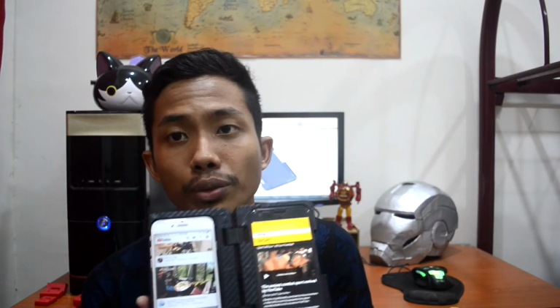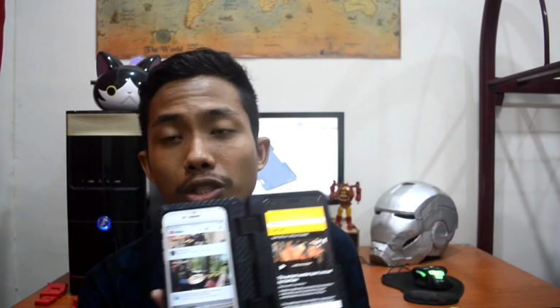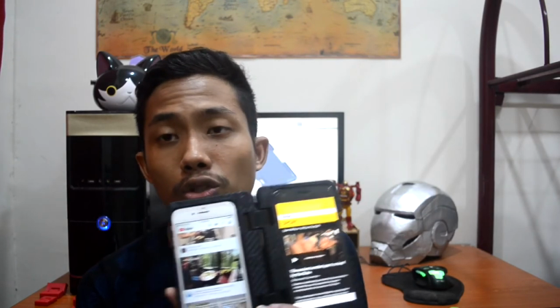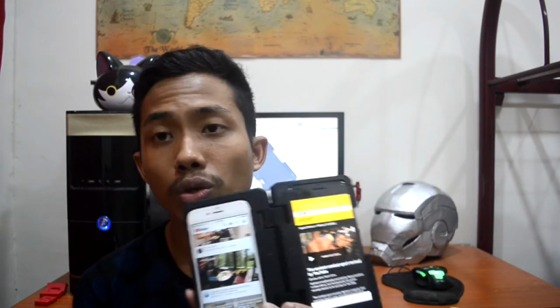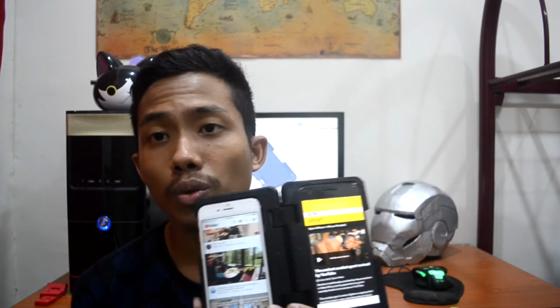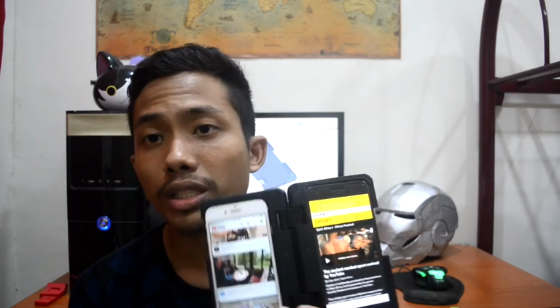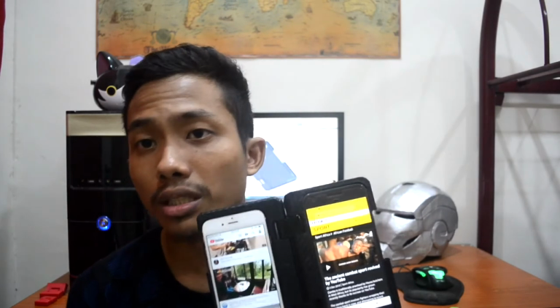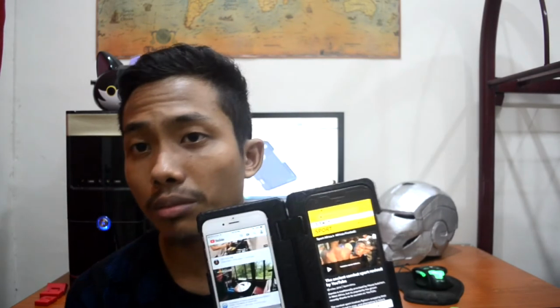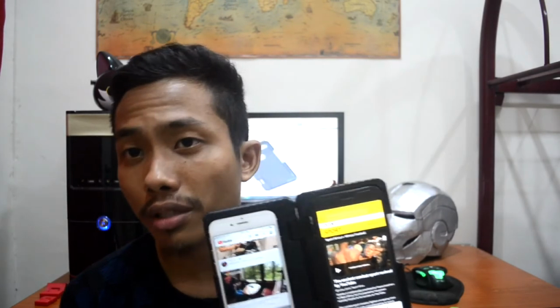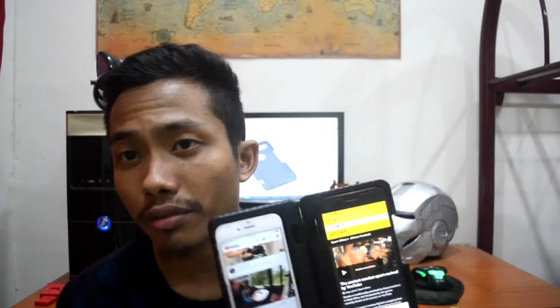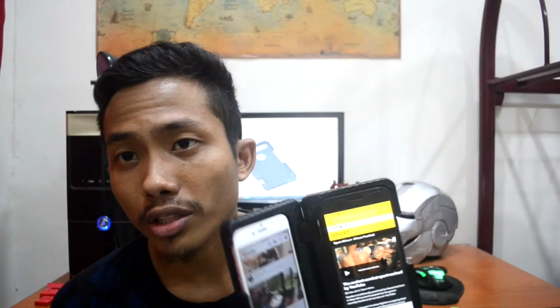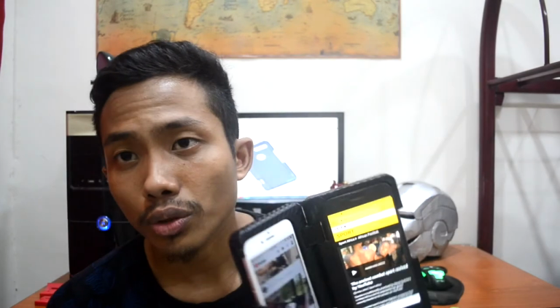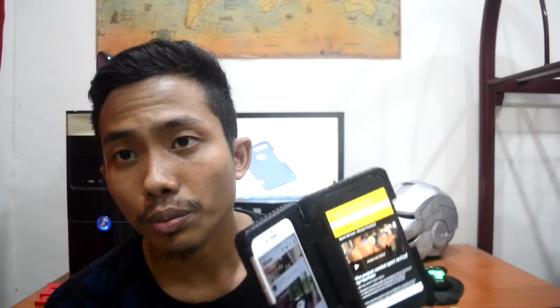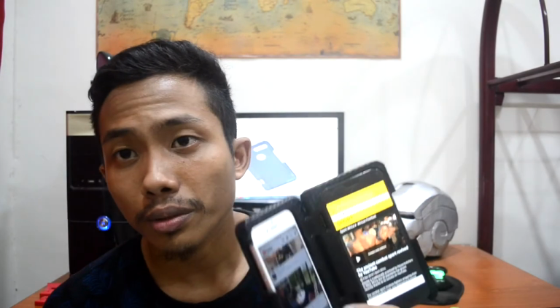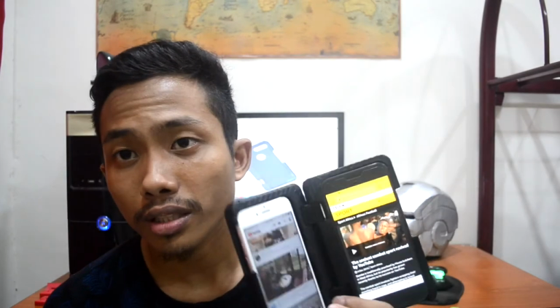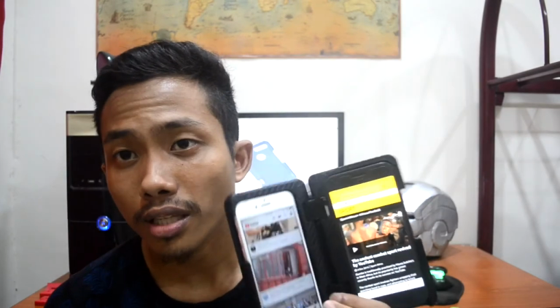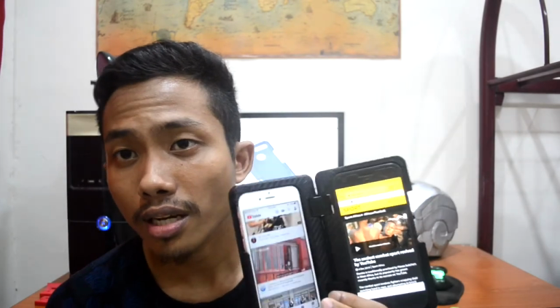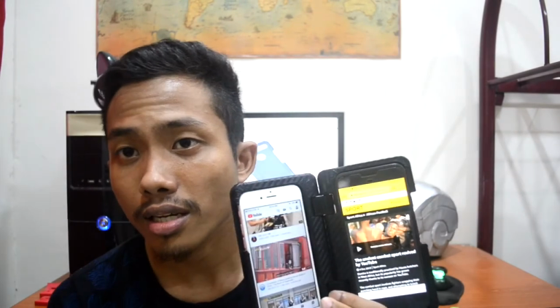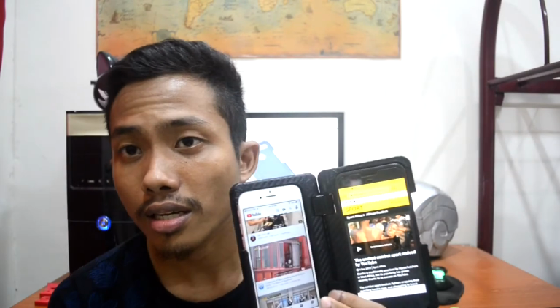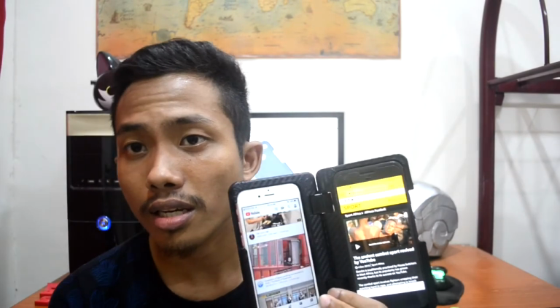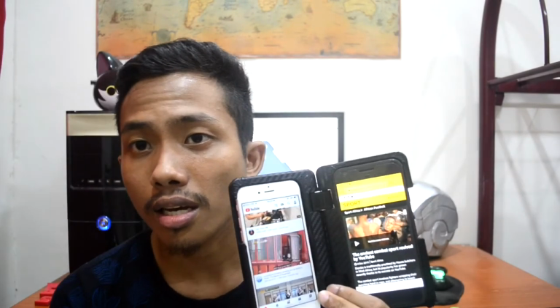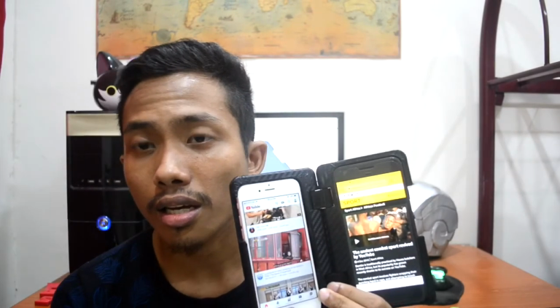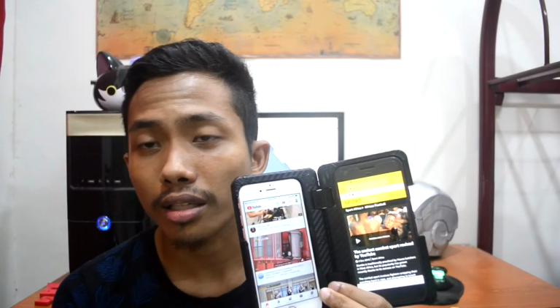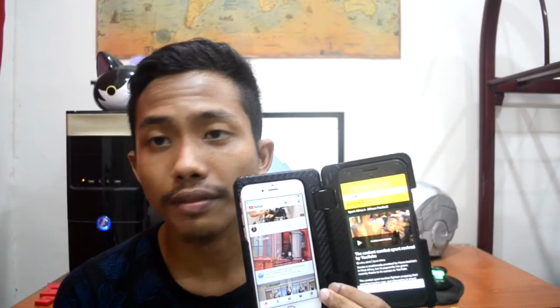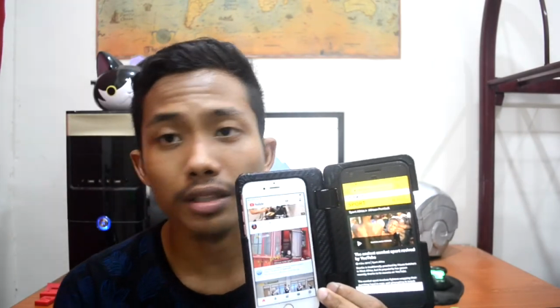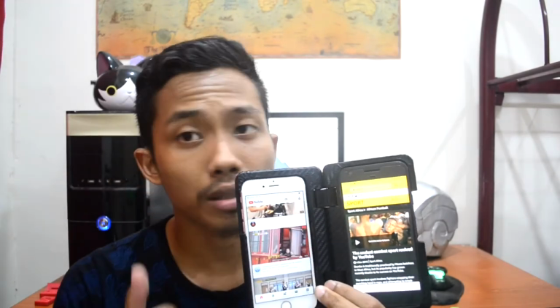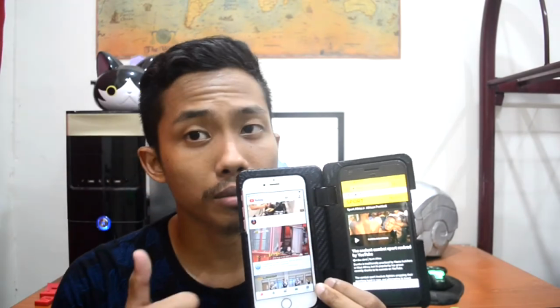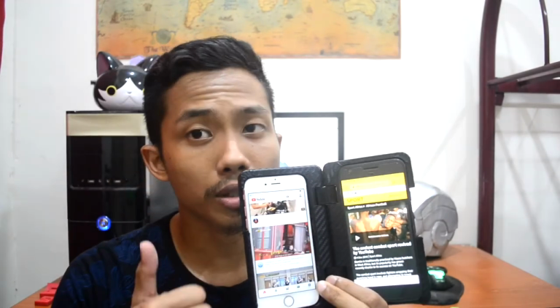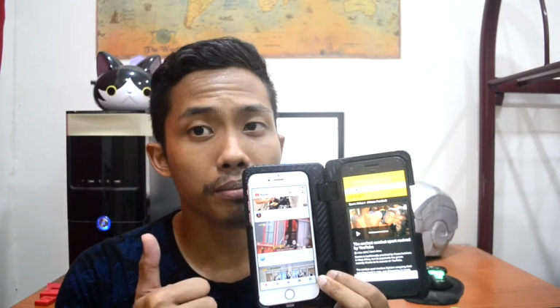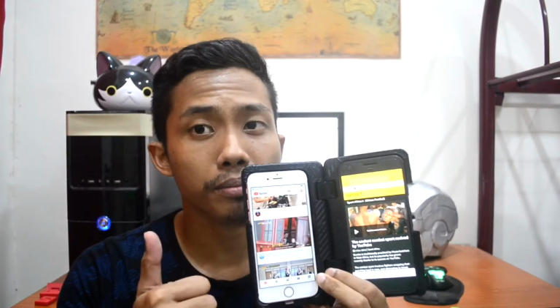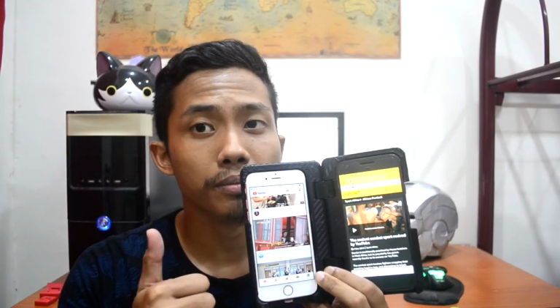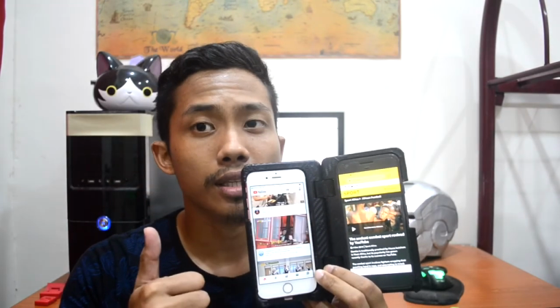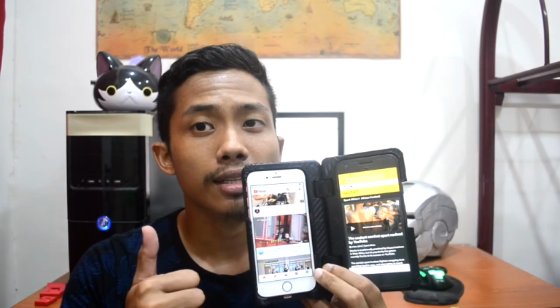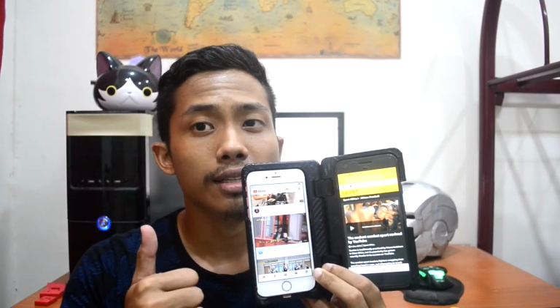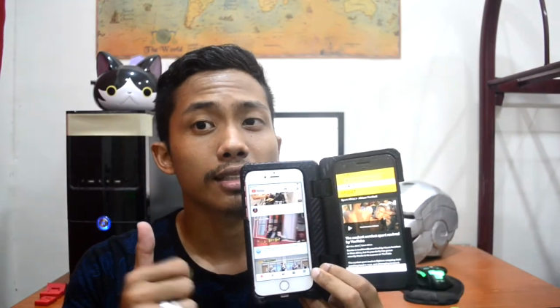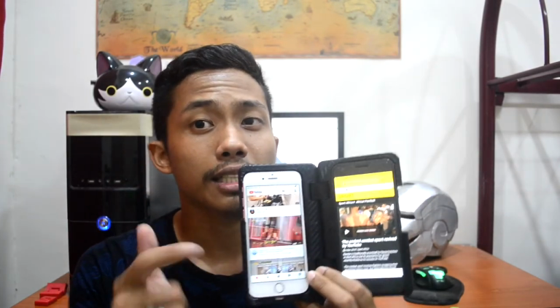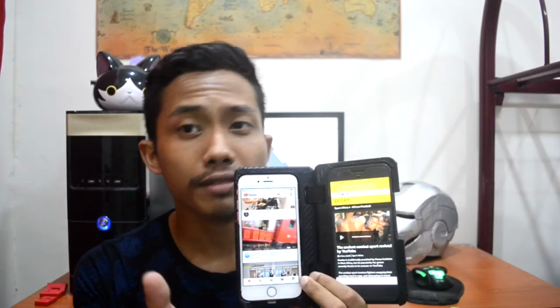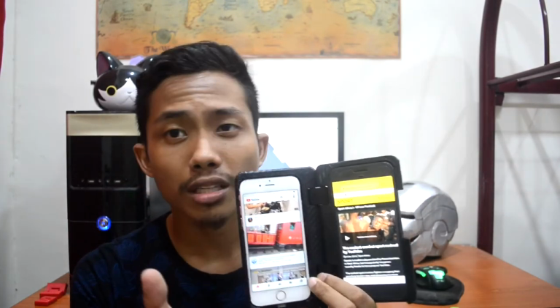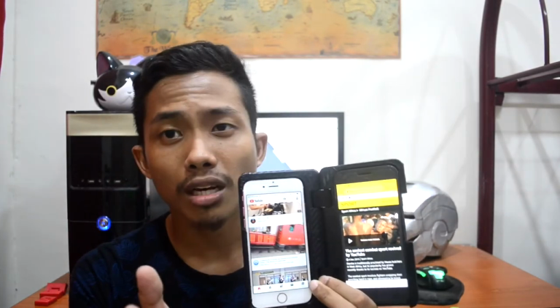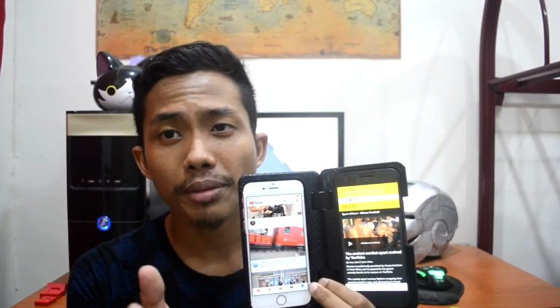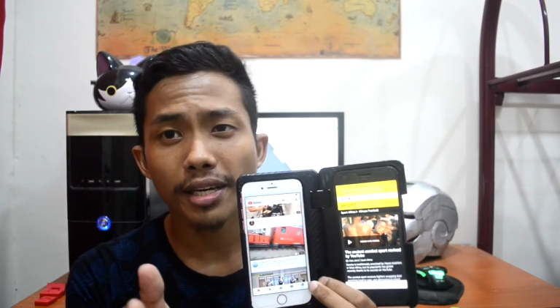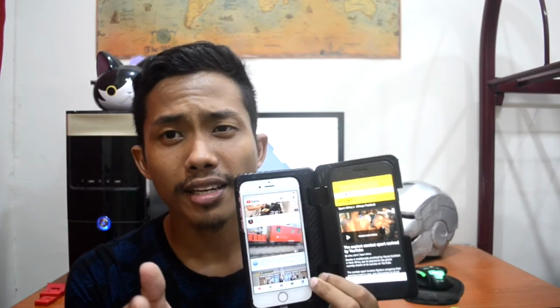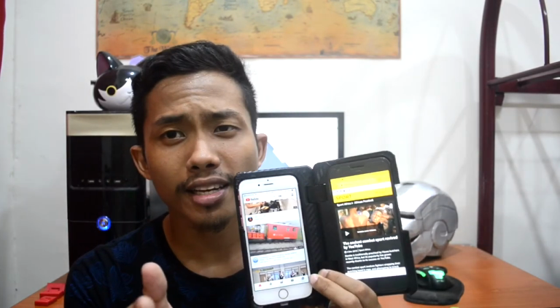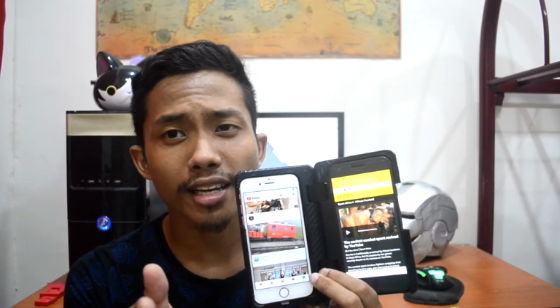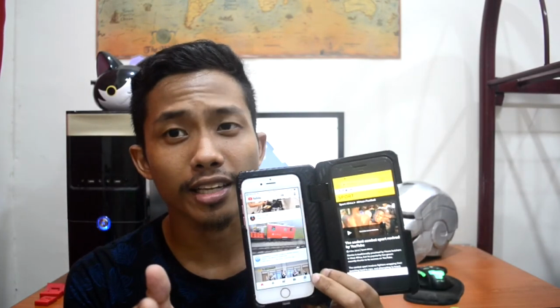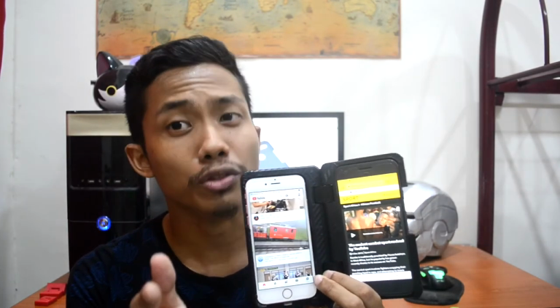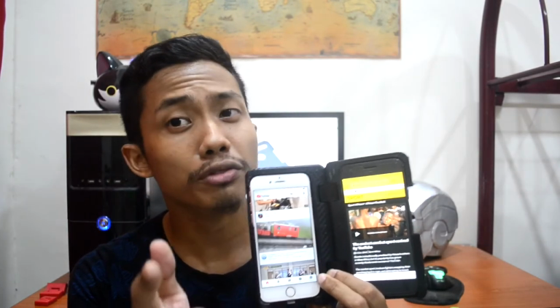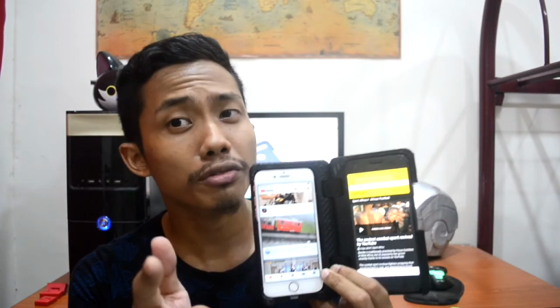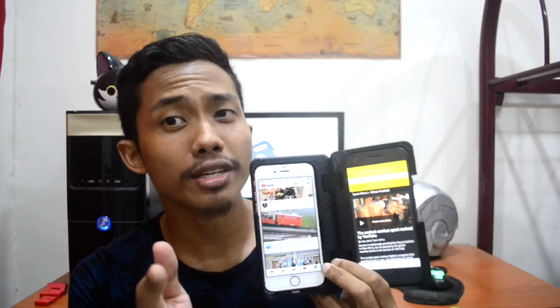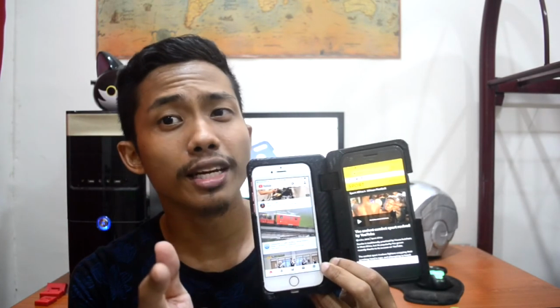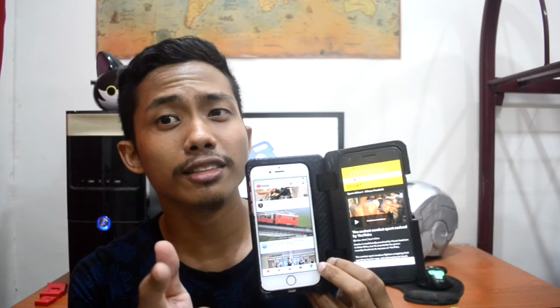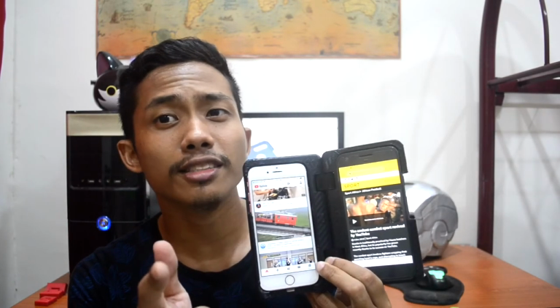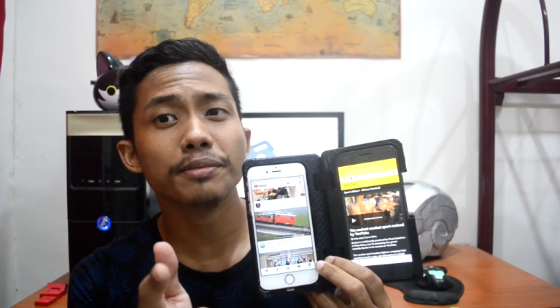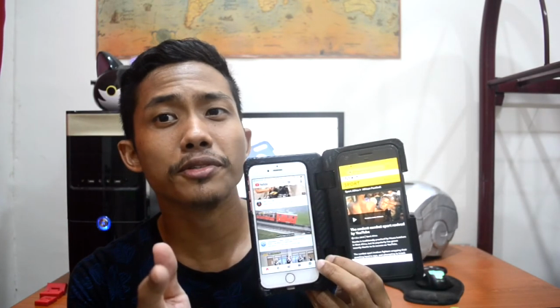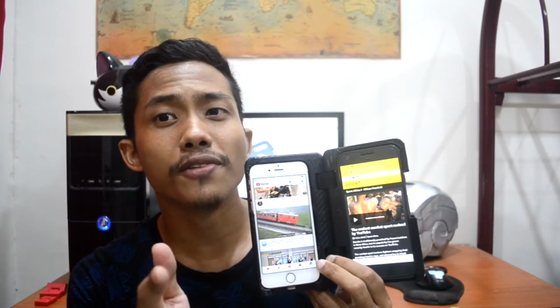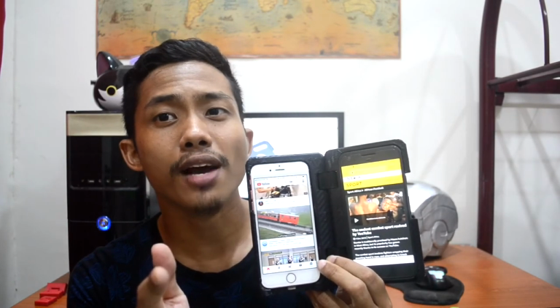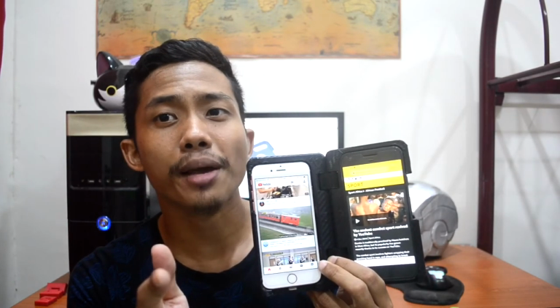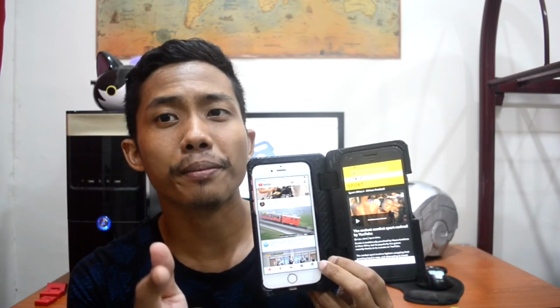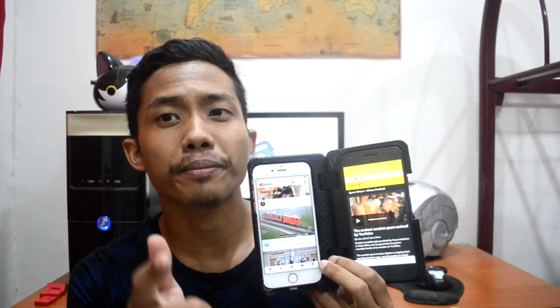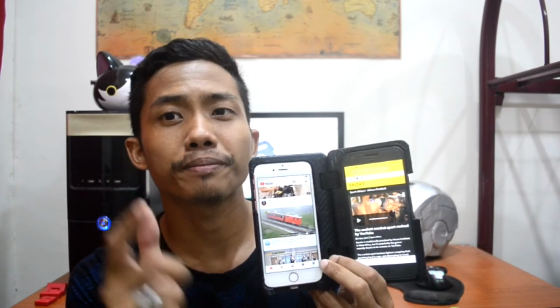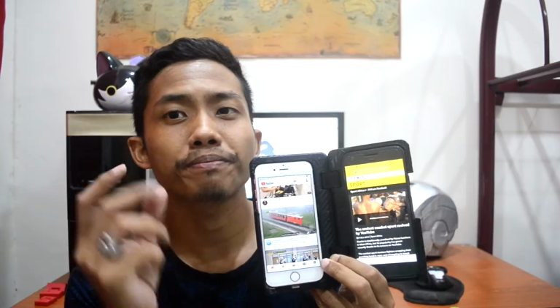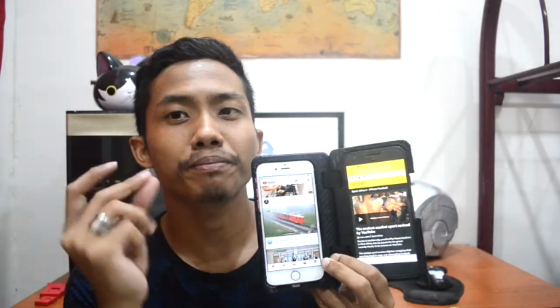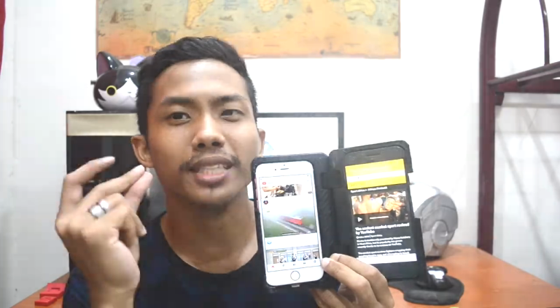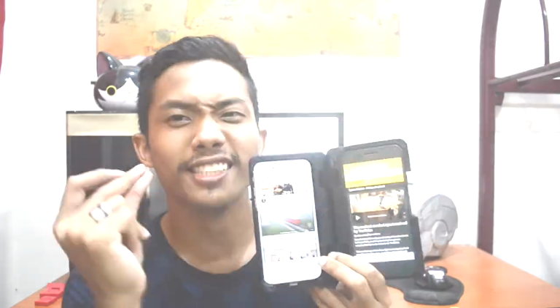That's it for my video. If you enjoyed watching, please give a thumbs up, leave a comment, and don't forget to subscribe. Peace.